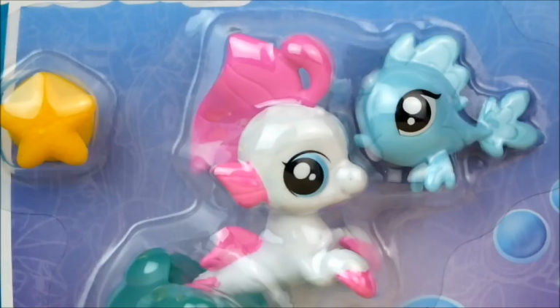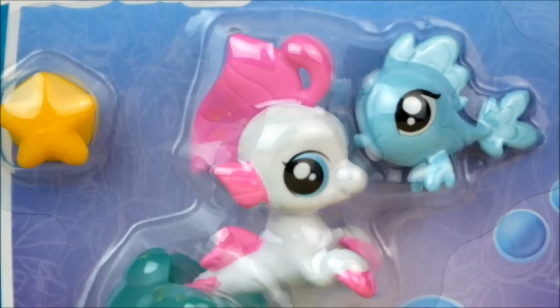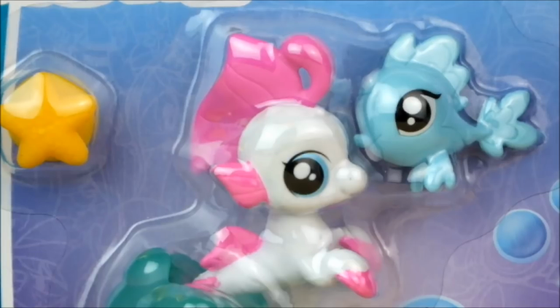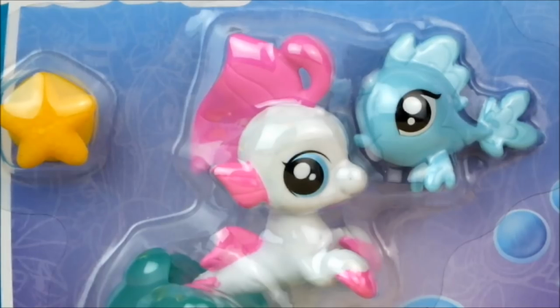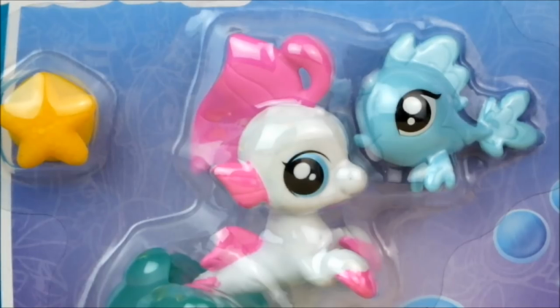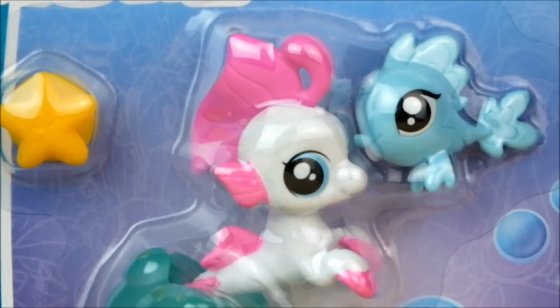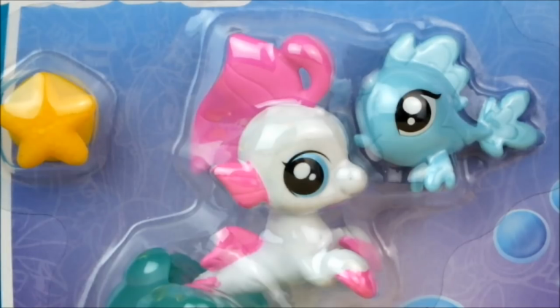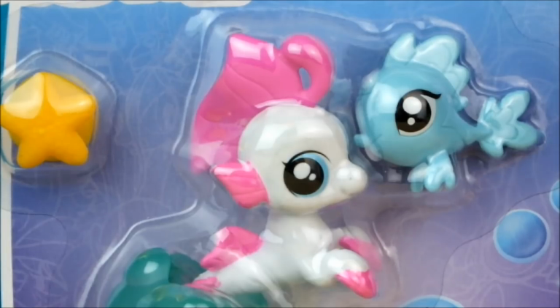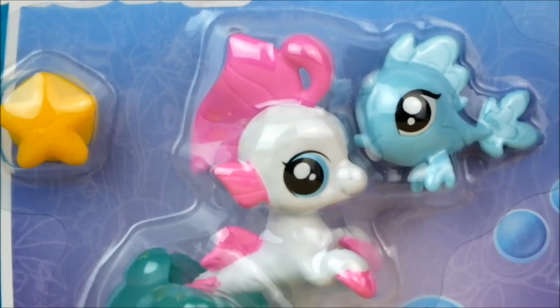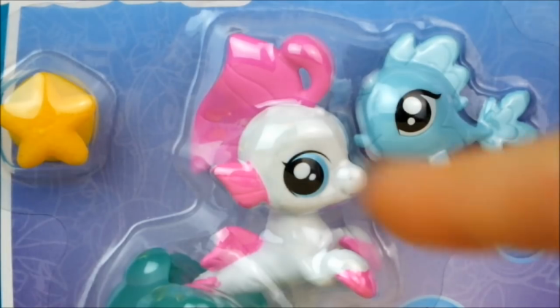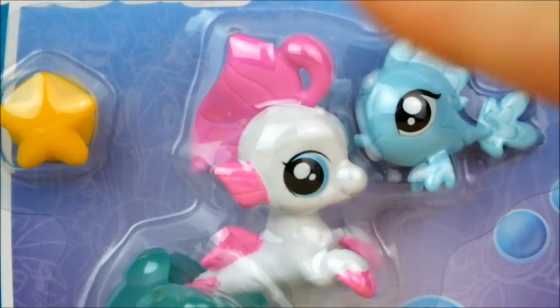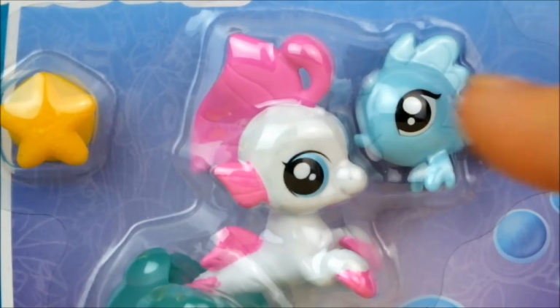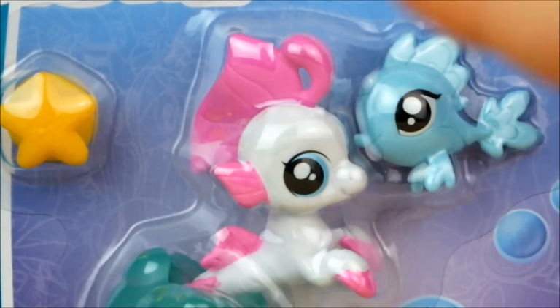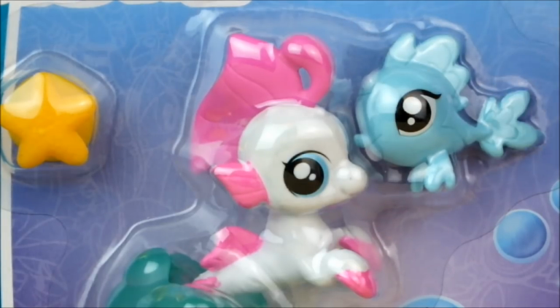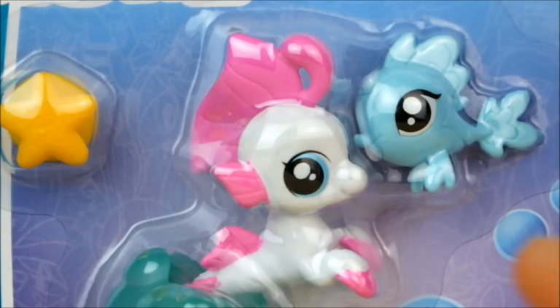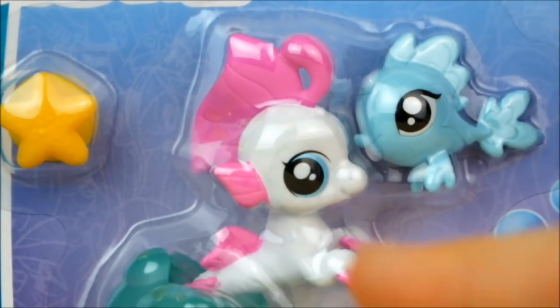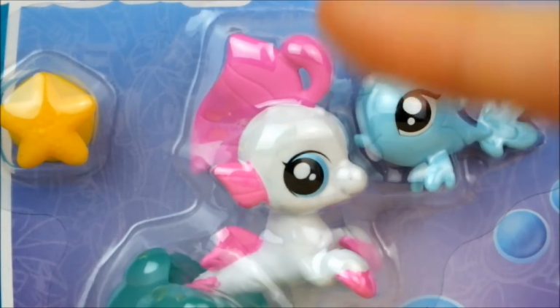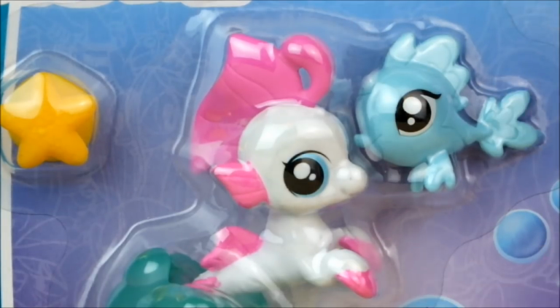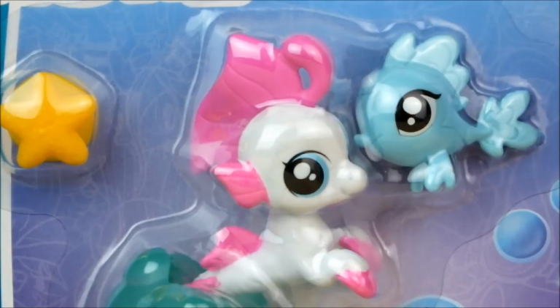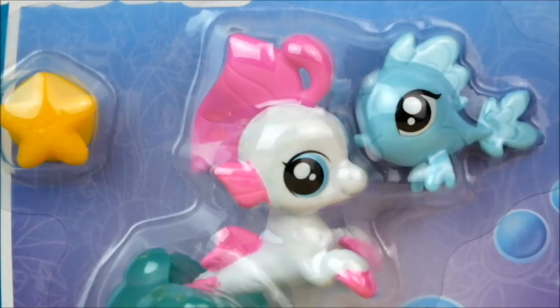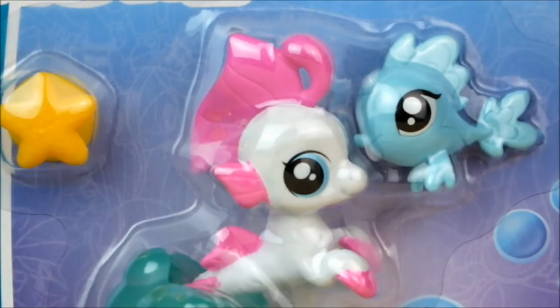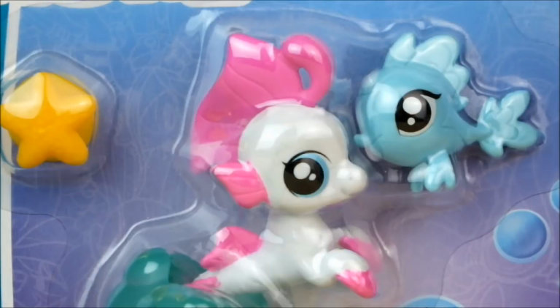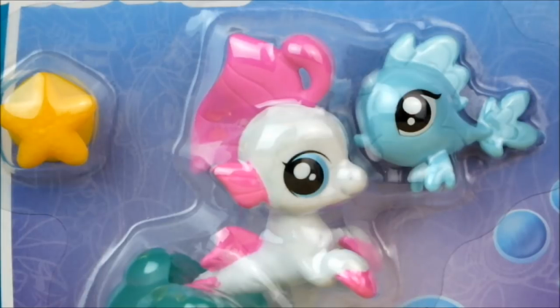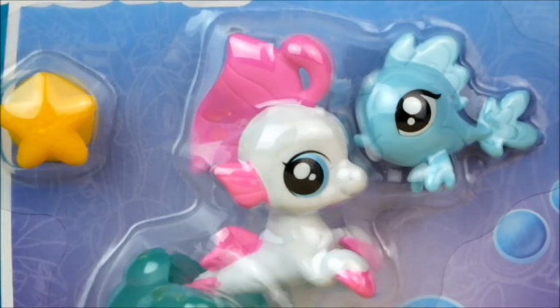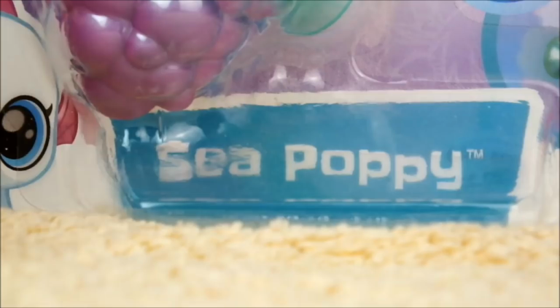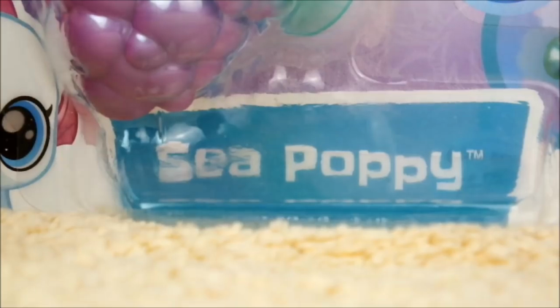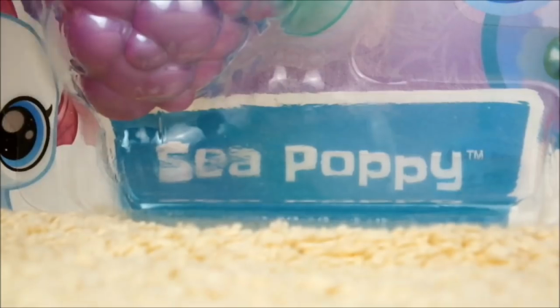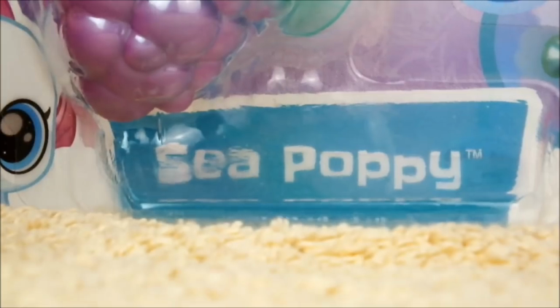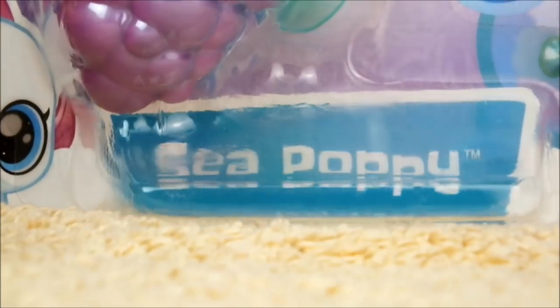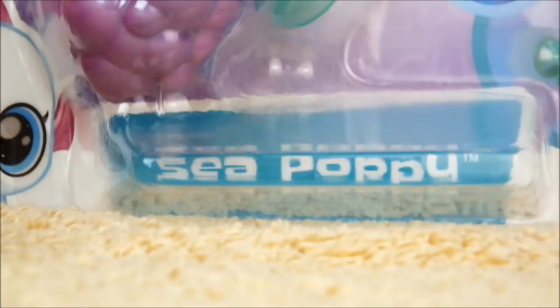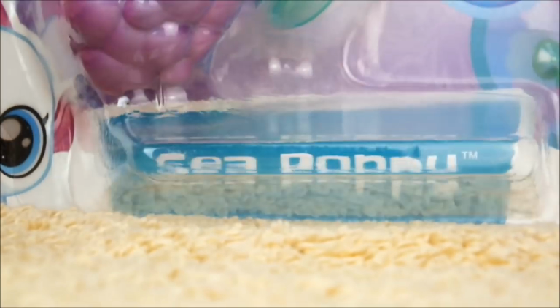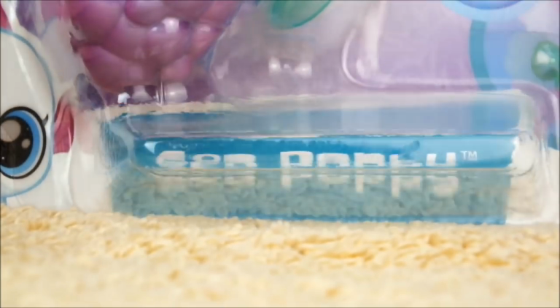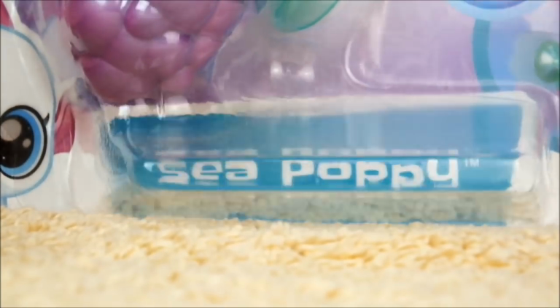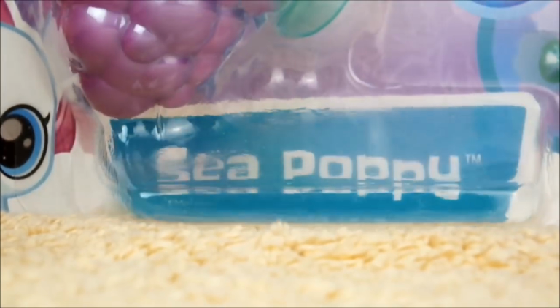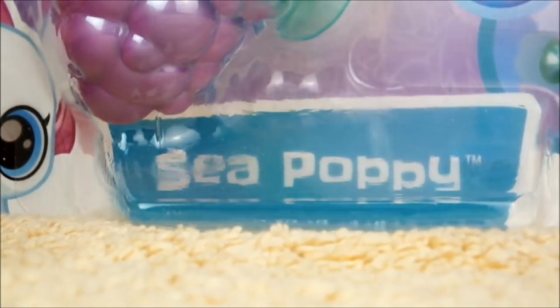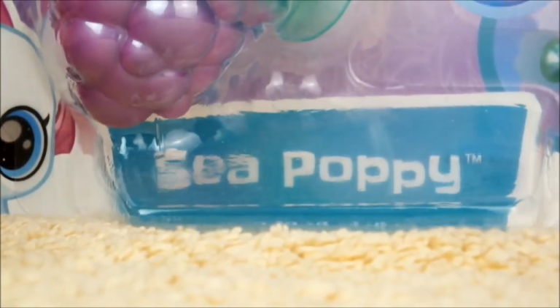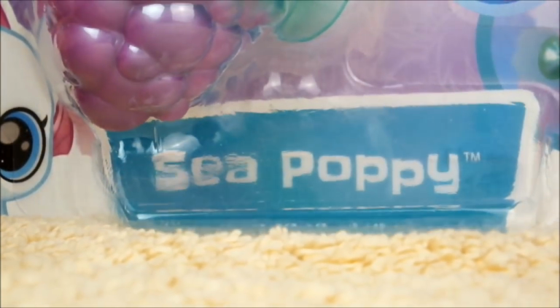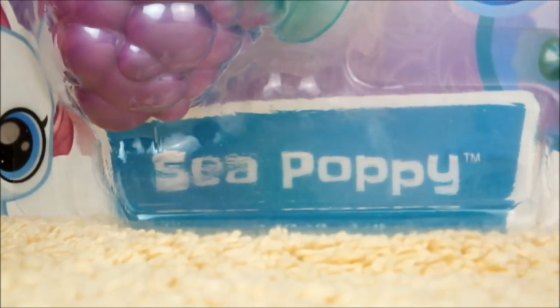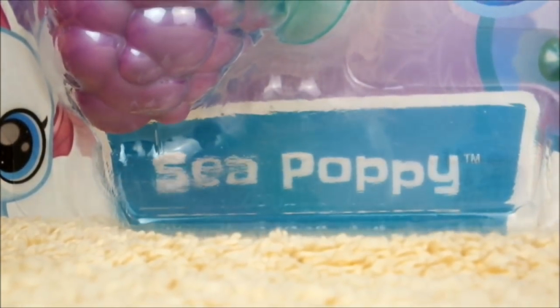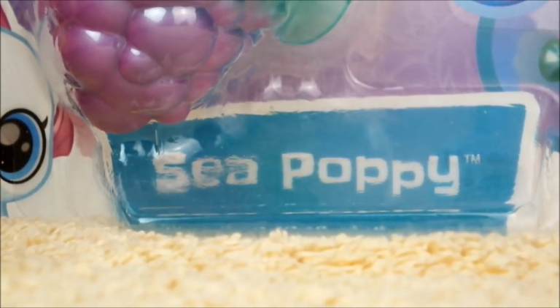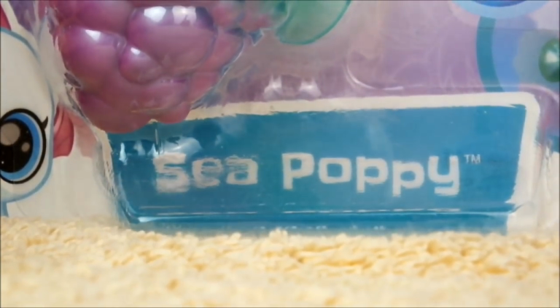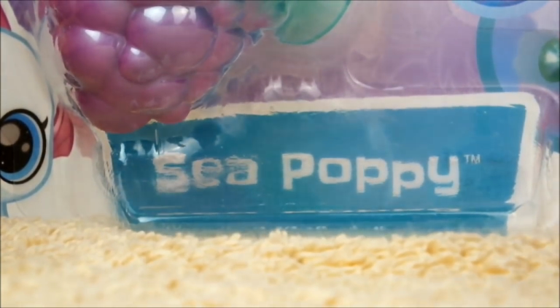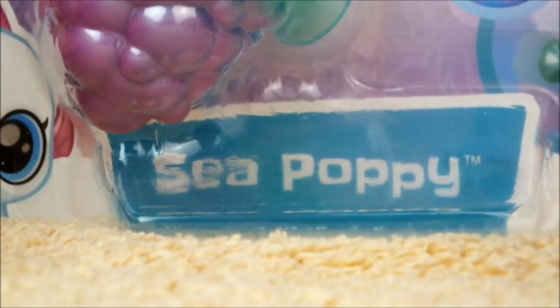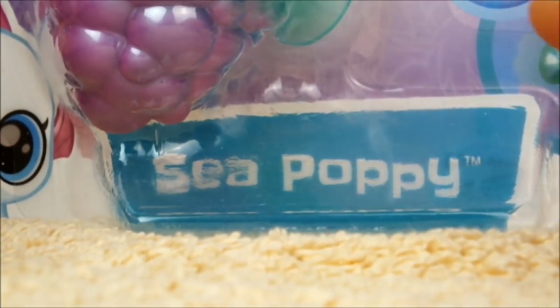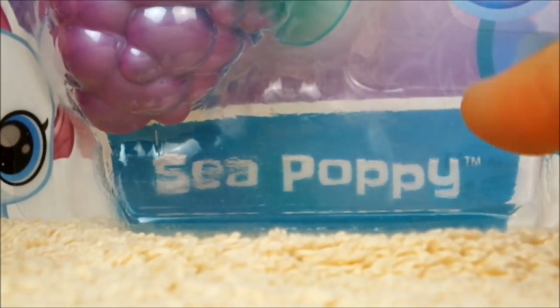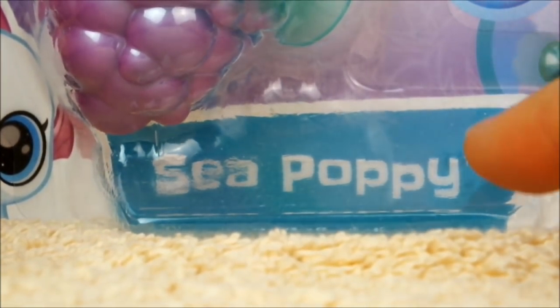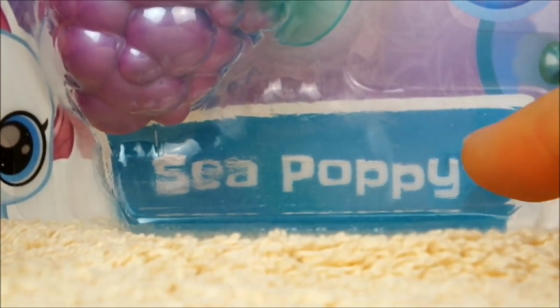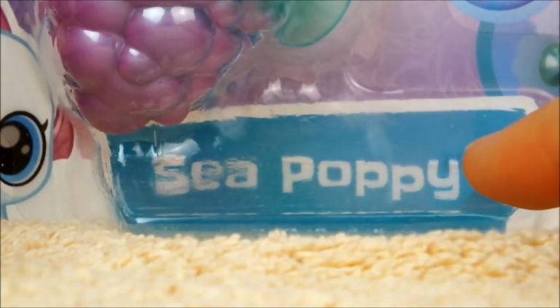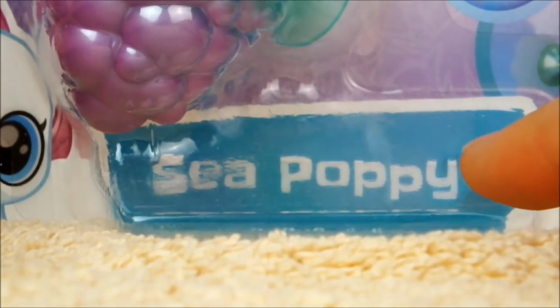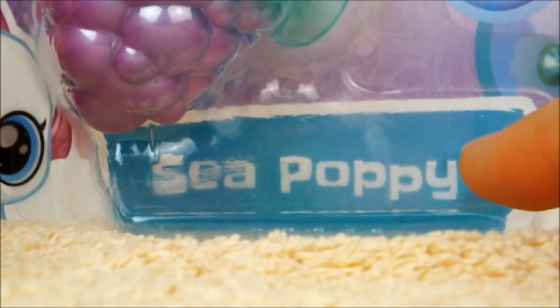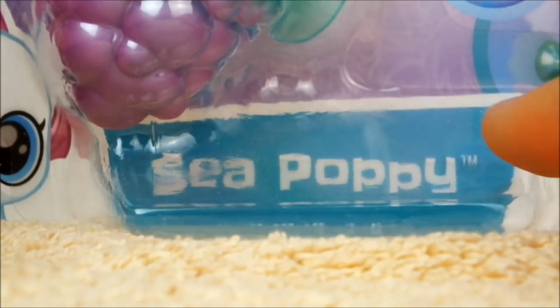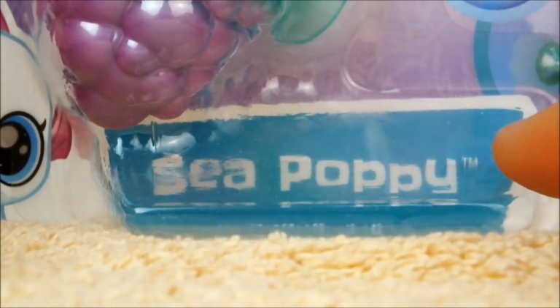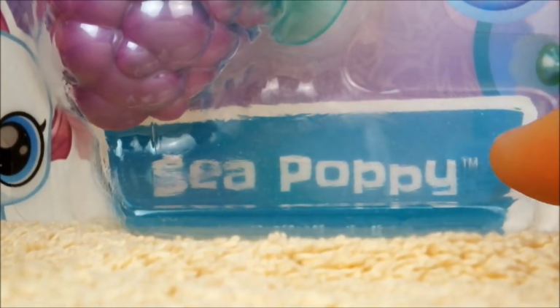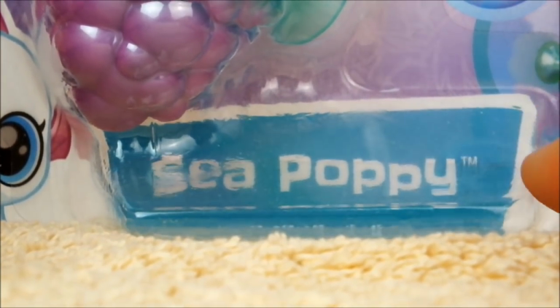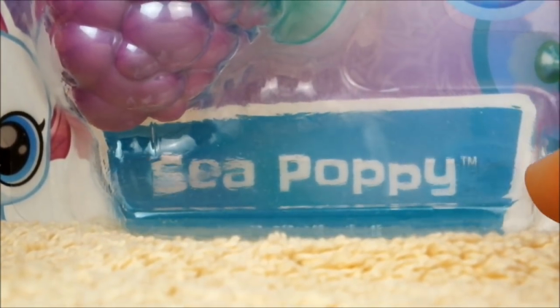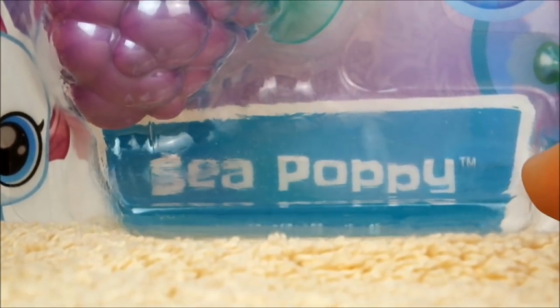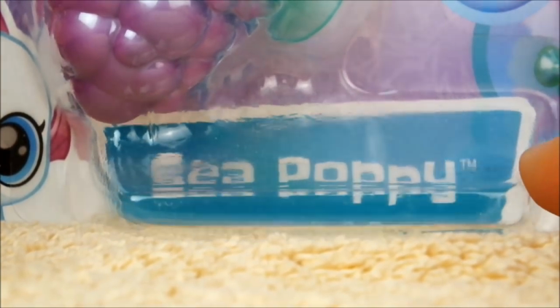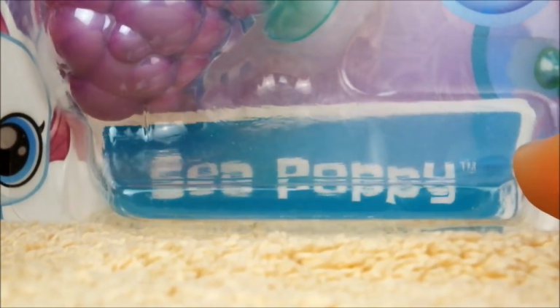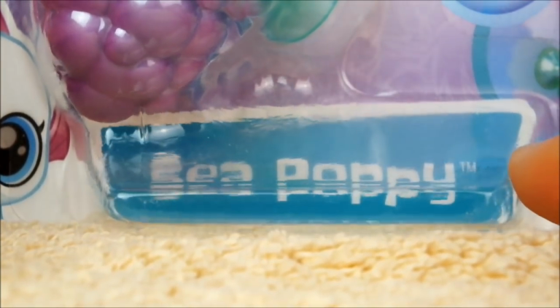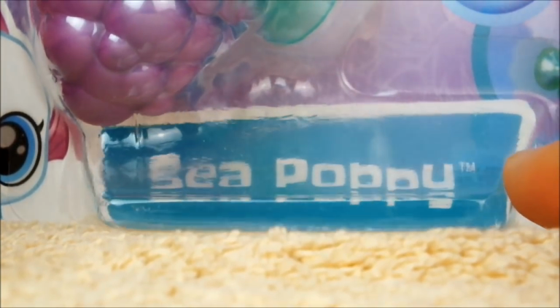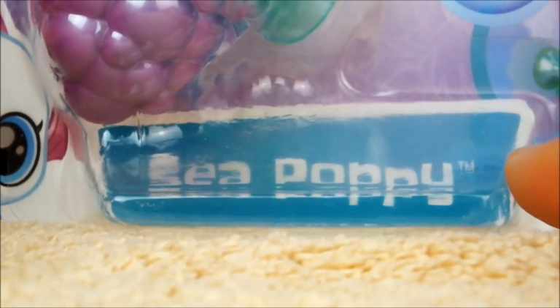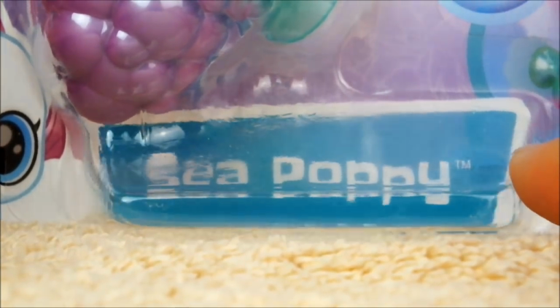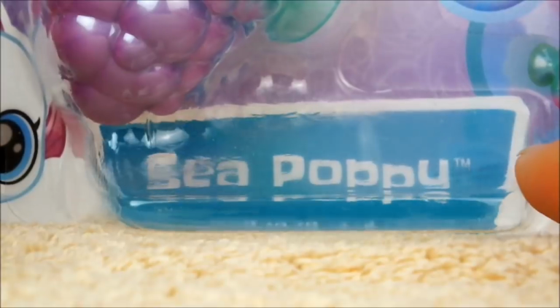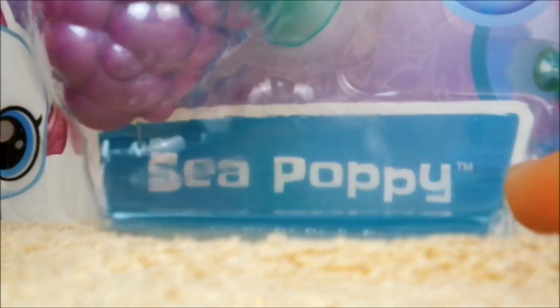Anyway, this adorable little dumpling is called Sea Poppy, which is a nice name because I don't think there are any other G4 ponies with the name Poppy.